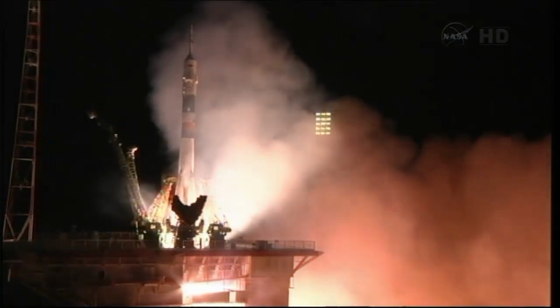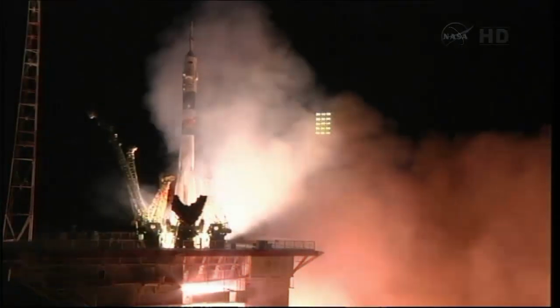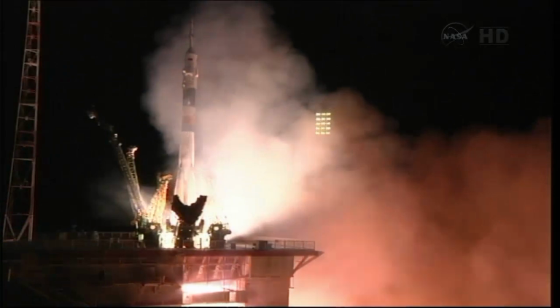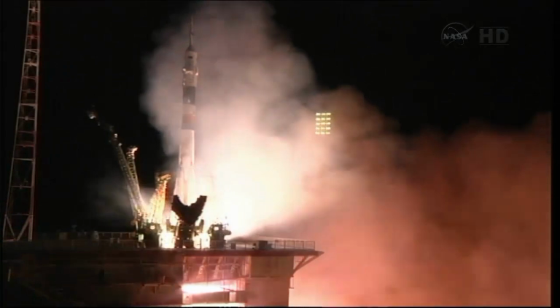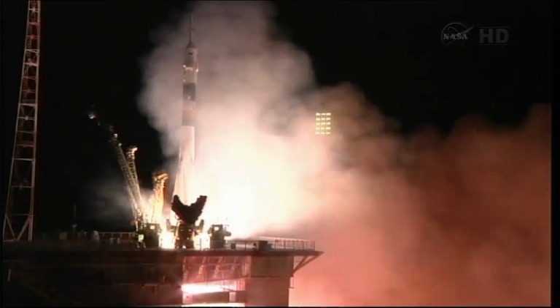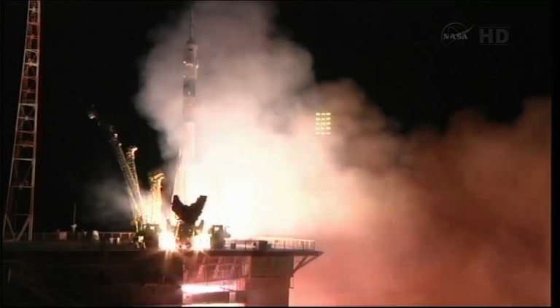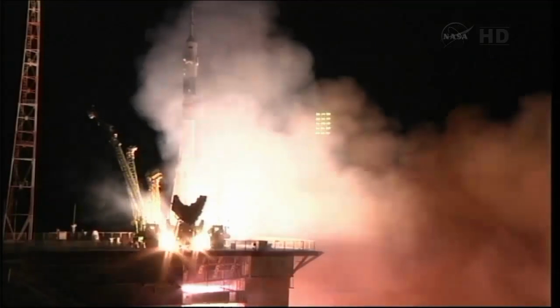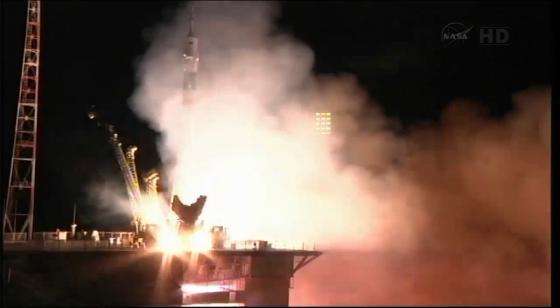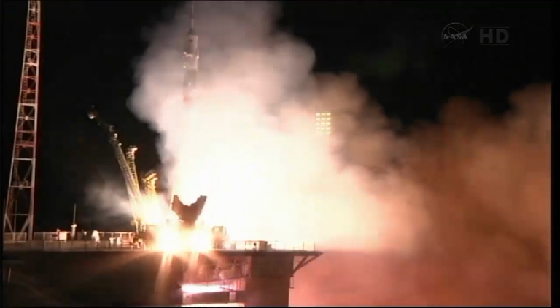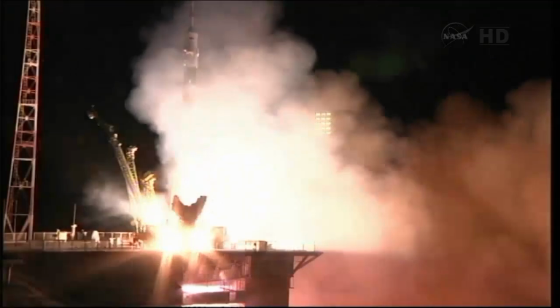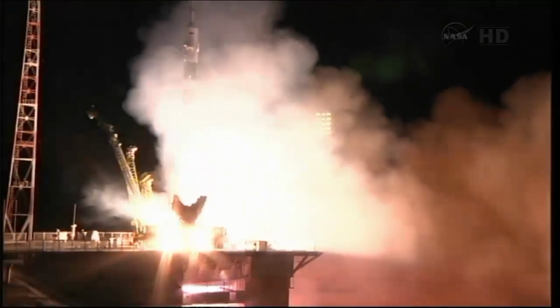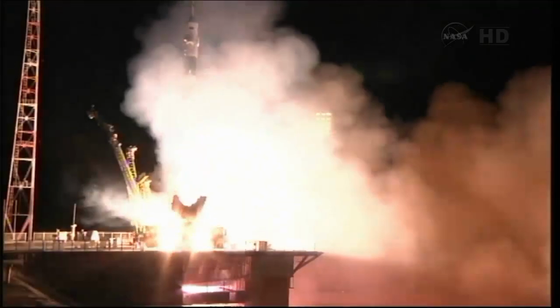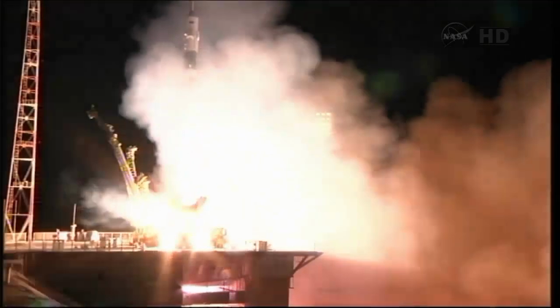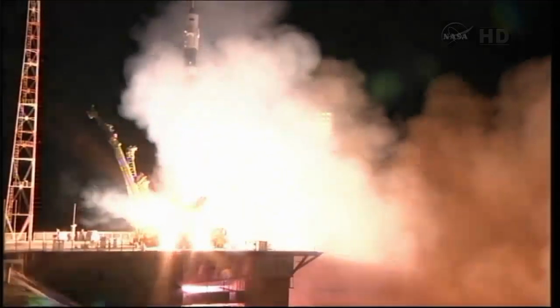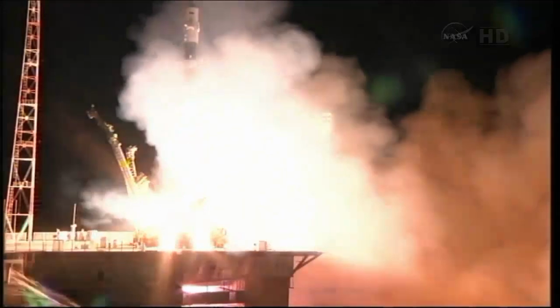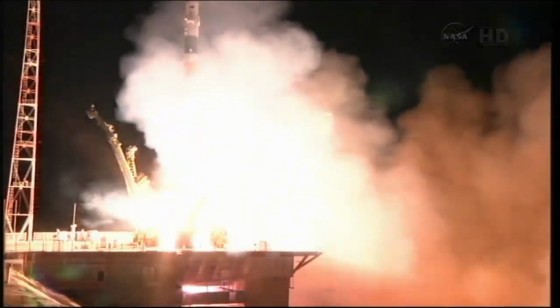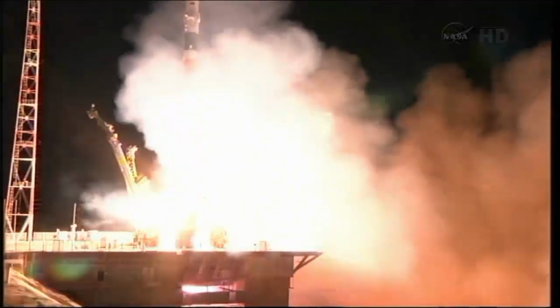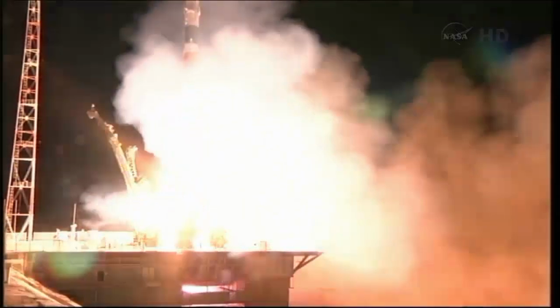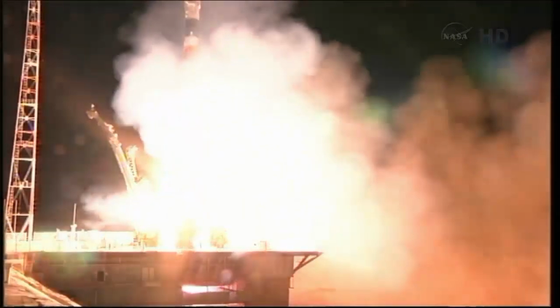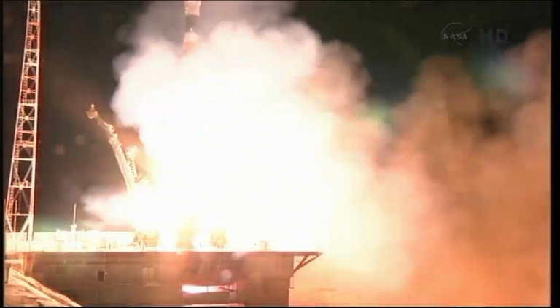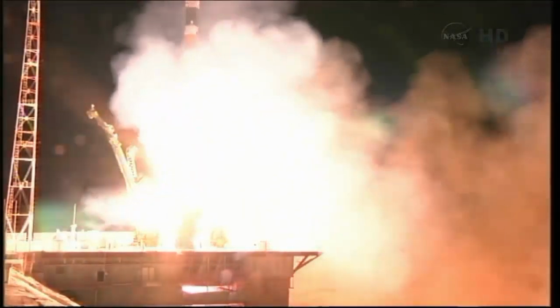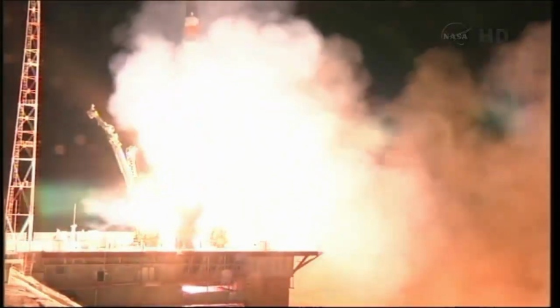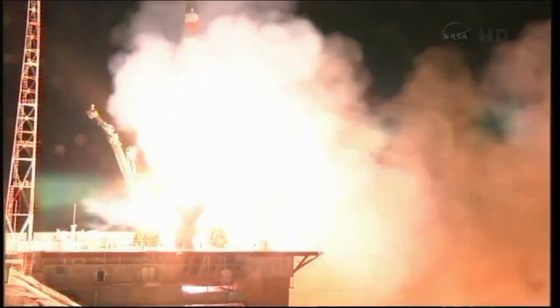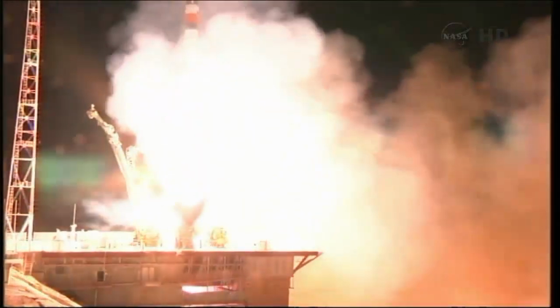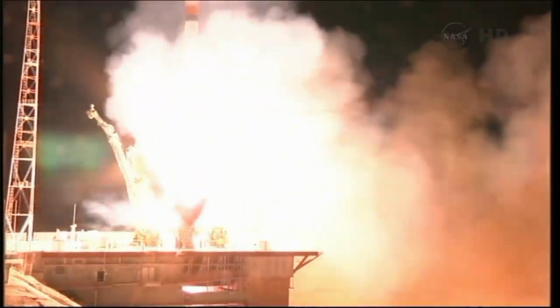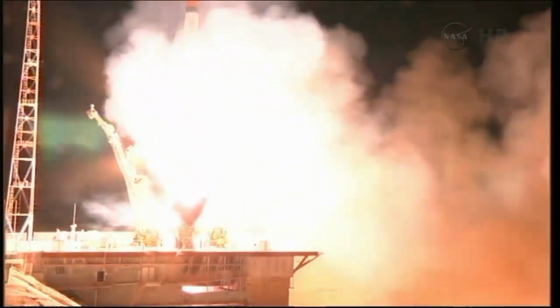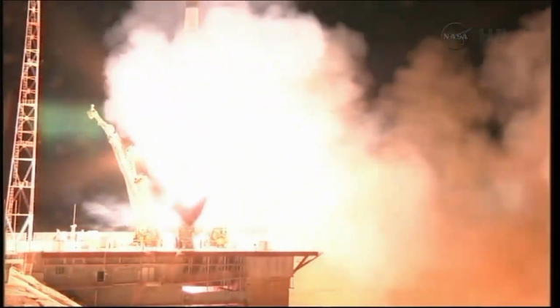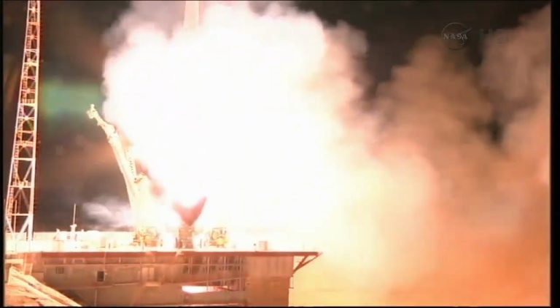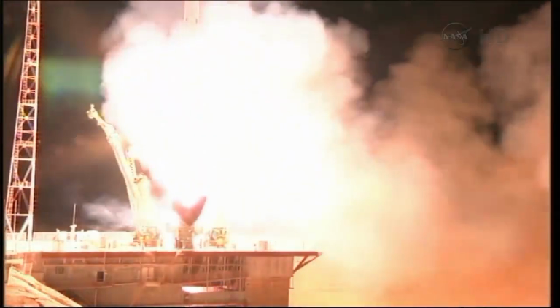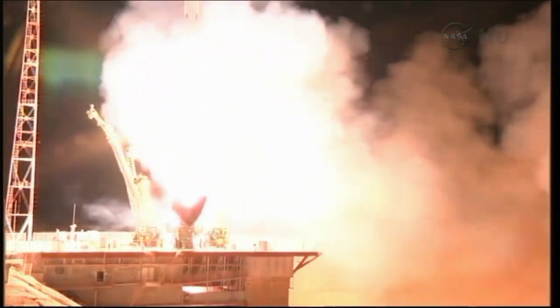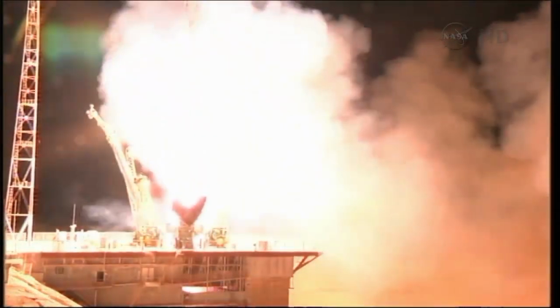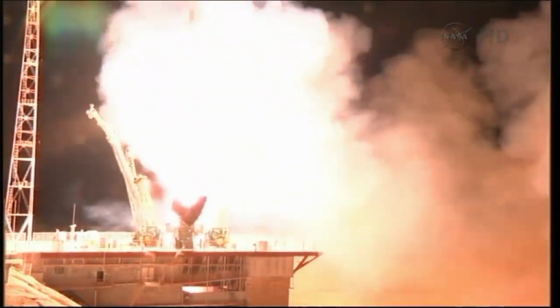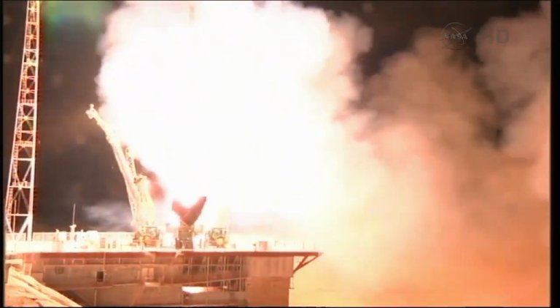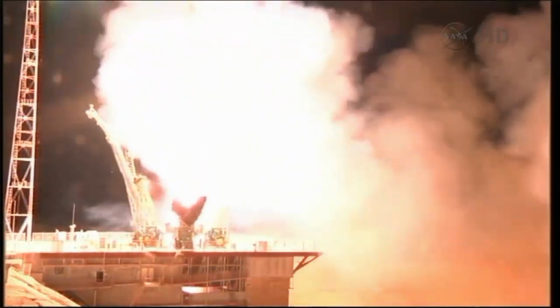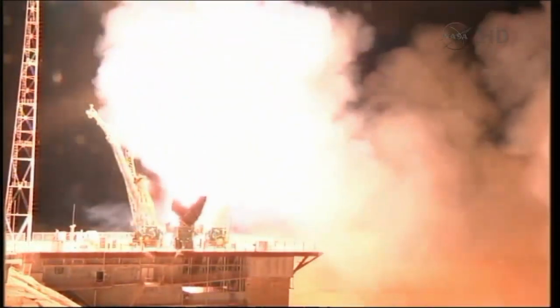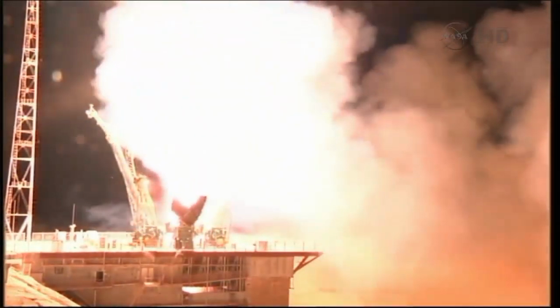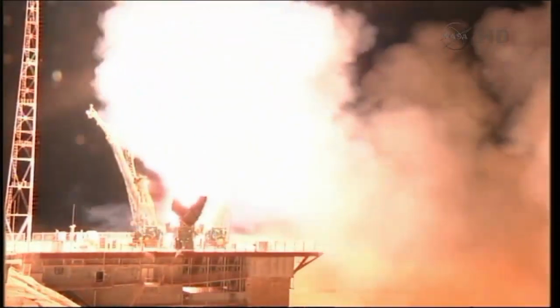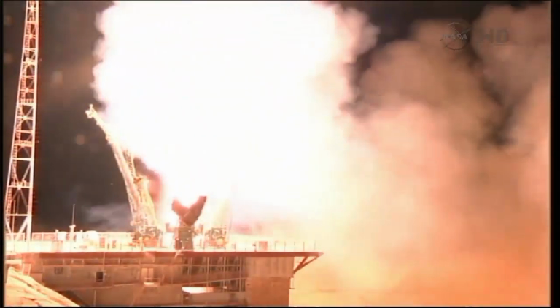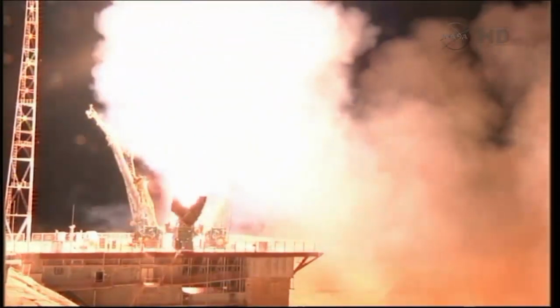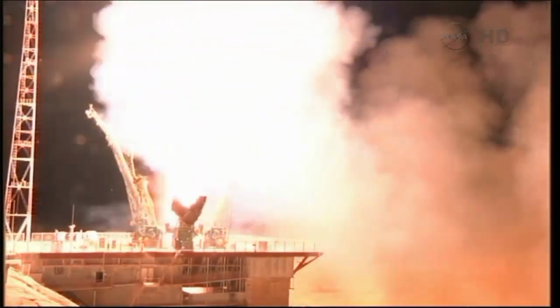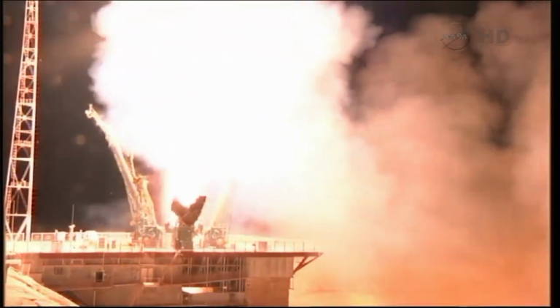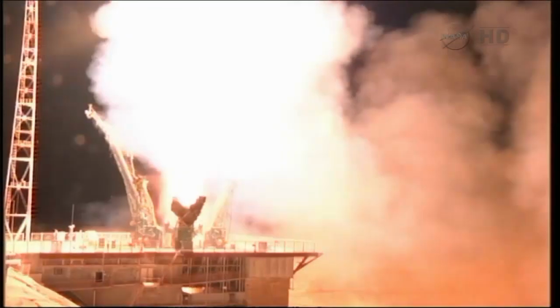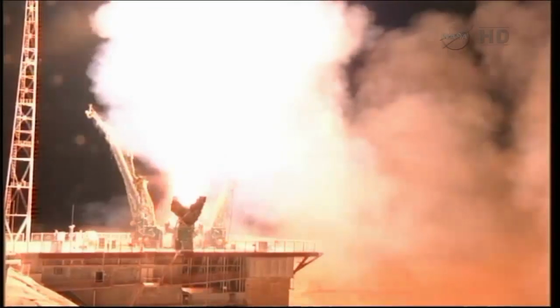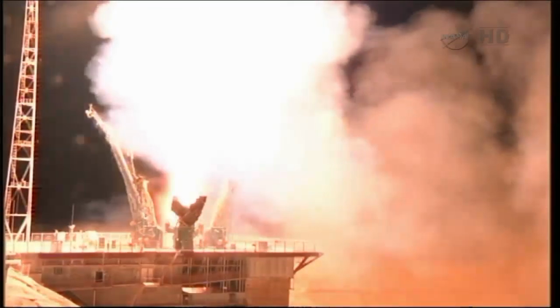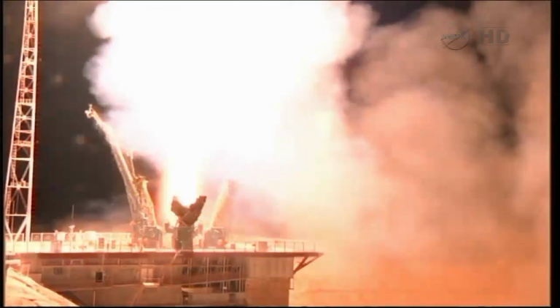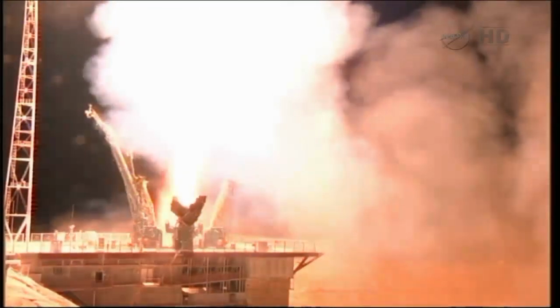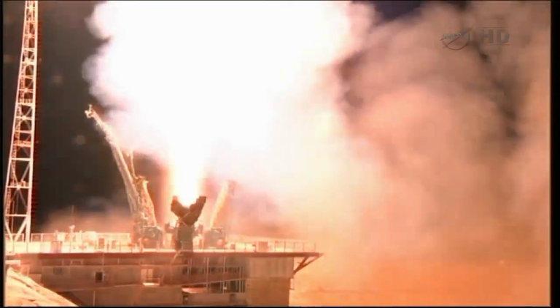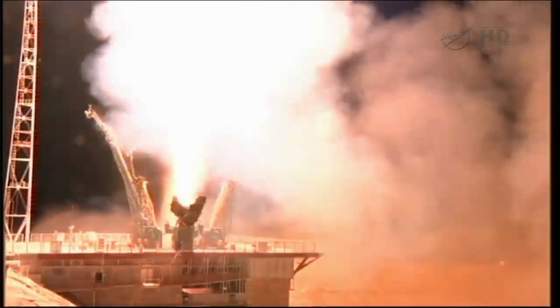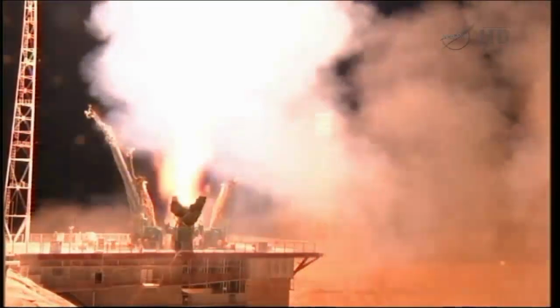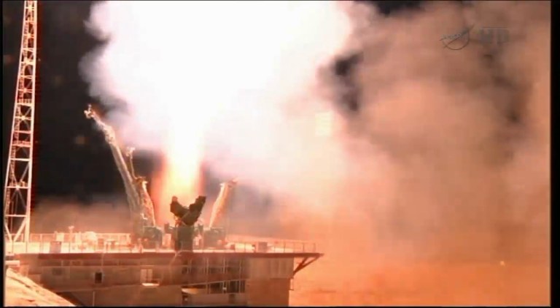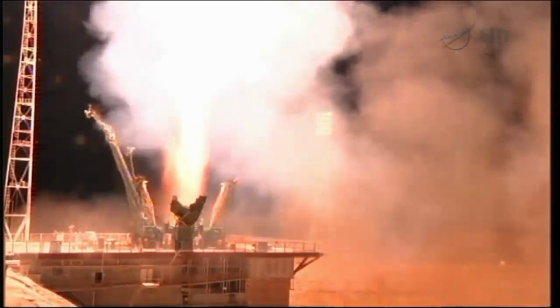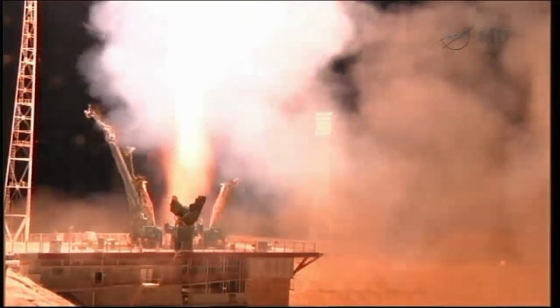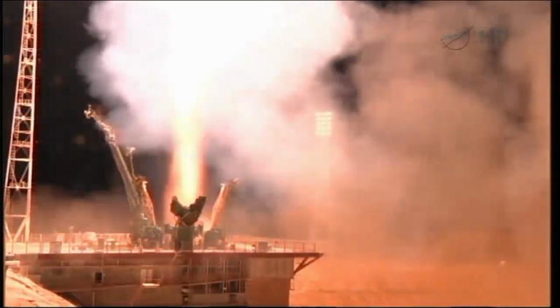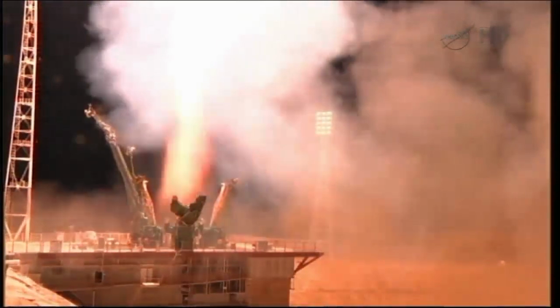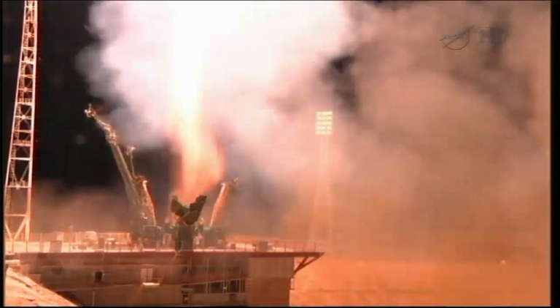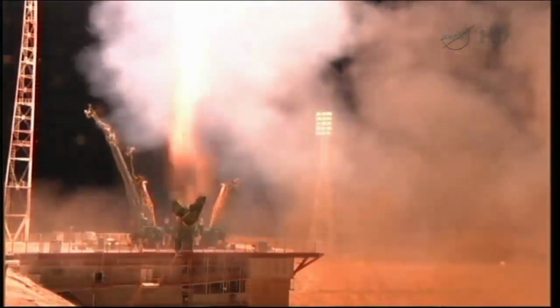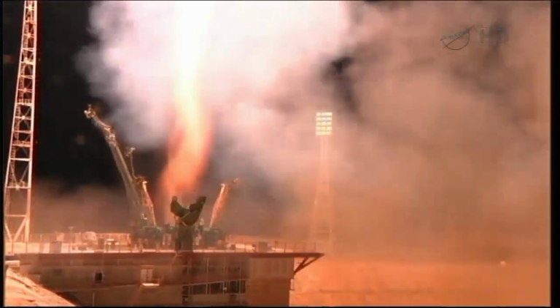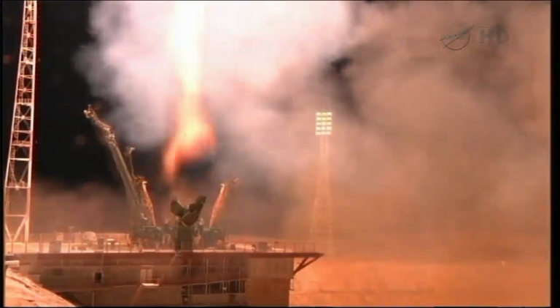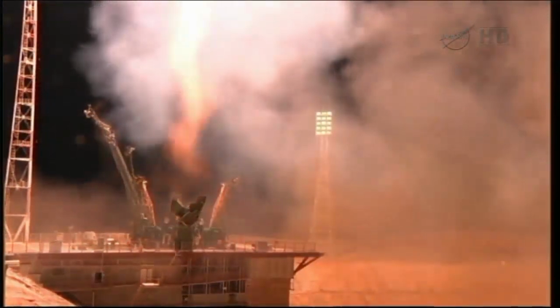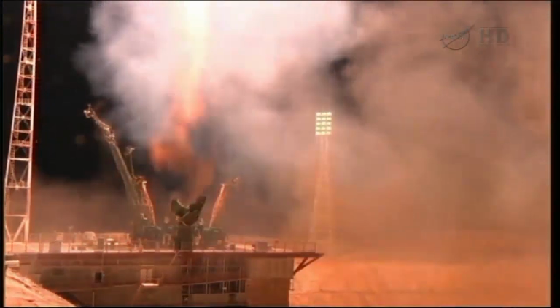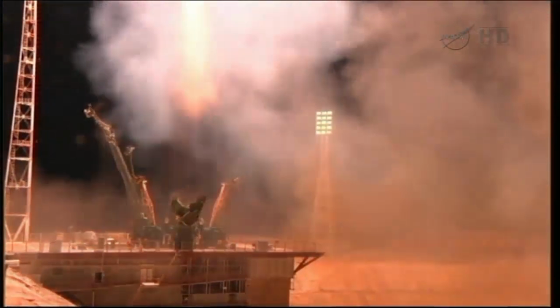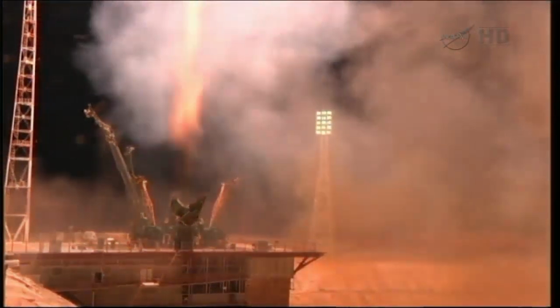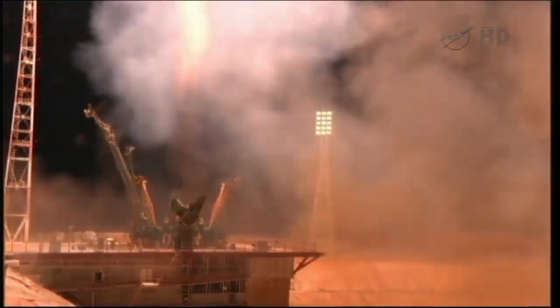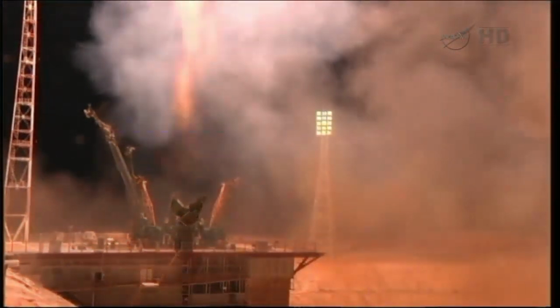Liftoff of Karen Nyberg, Fyodor Yurchikhin, and Luca Parmitano on a six-hour ride to the International Space Station.